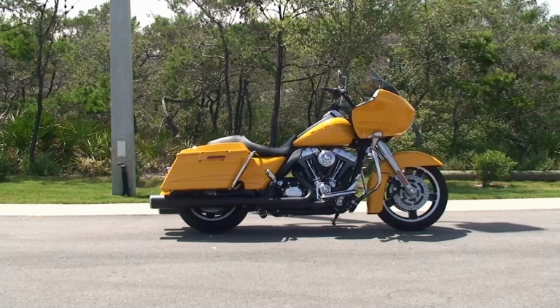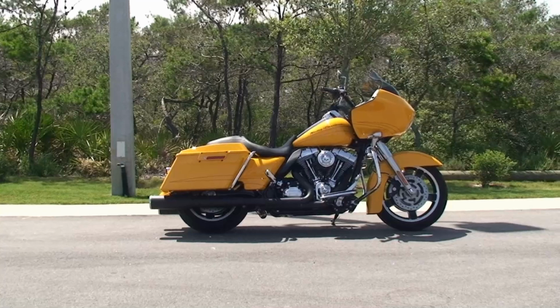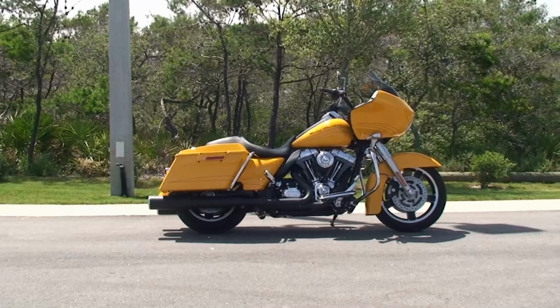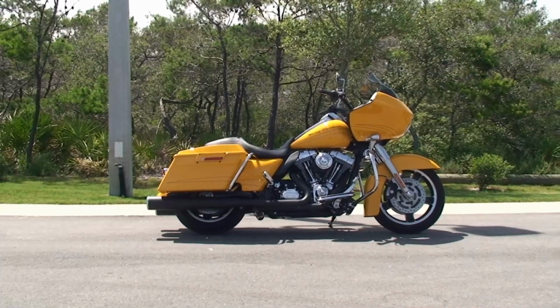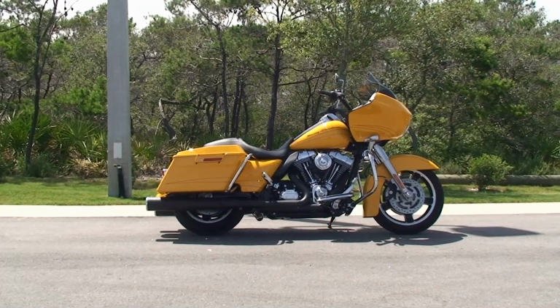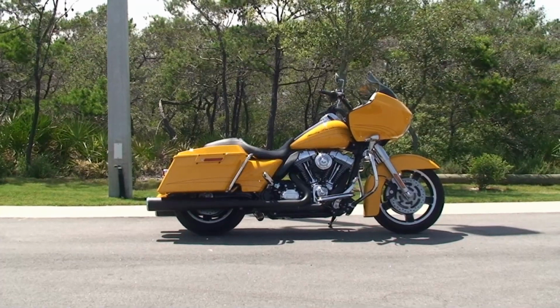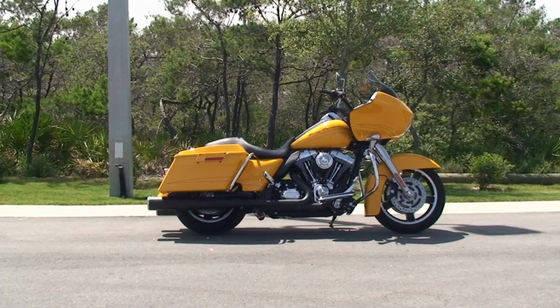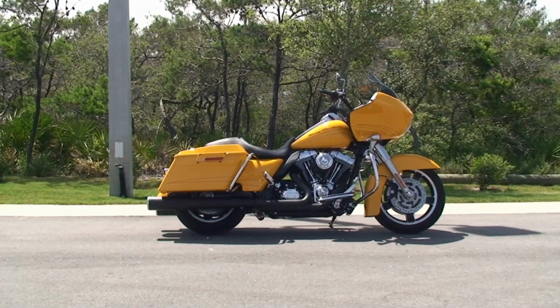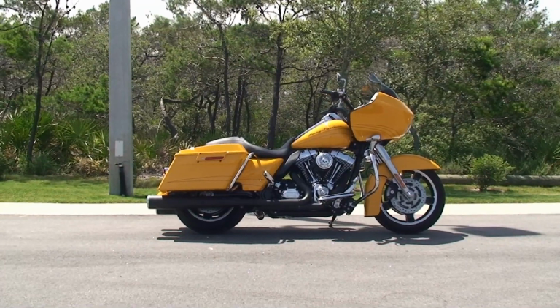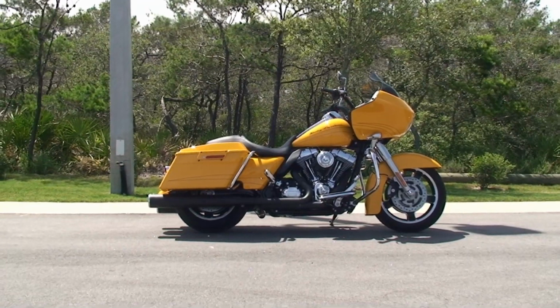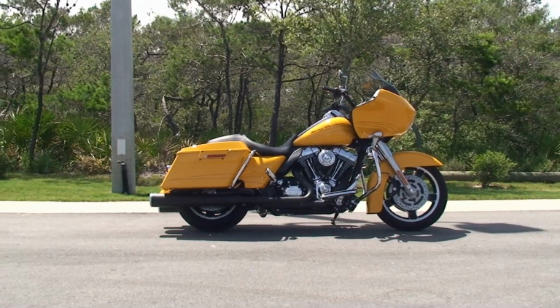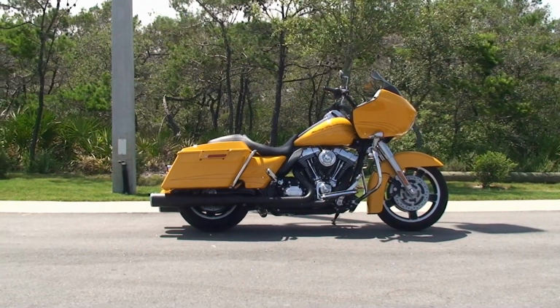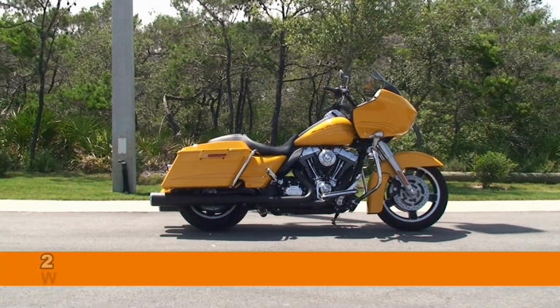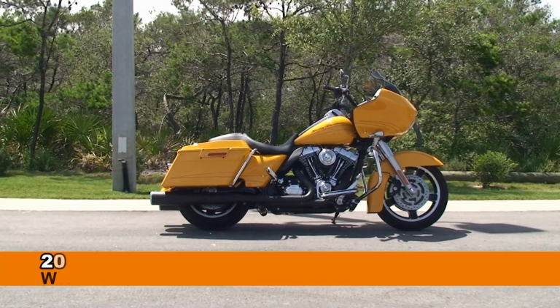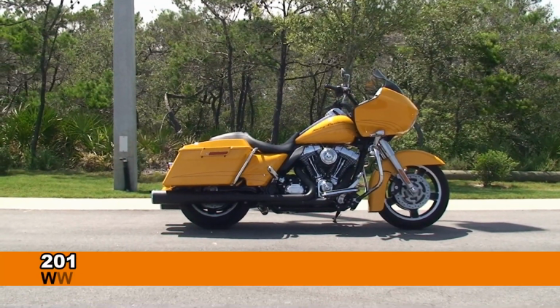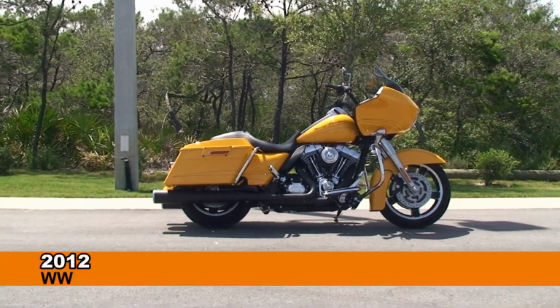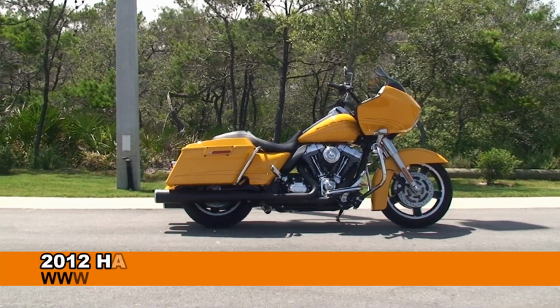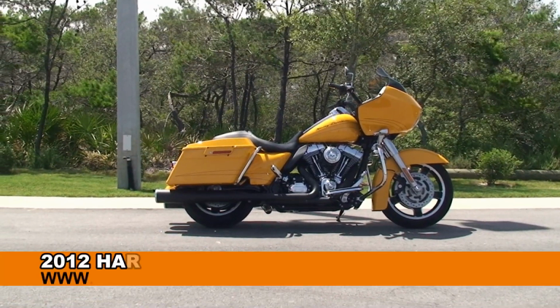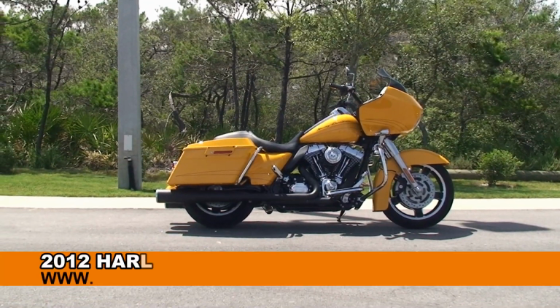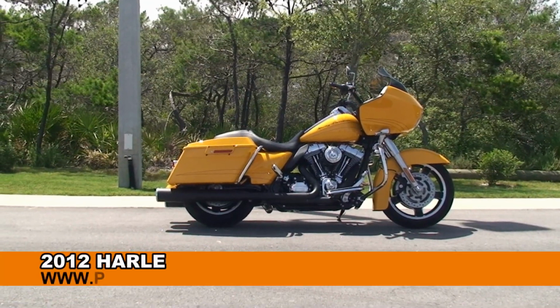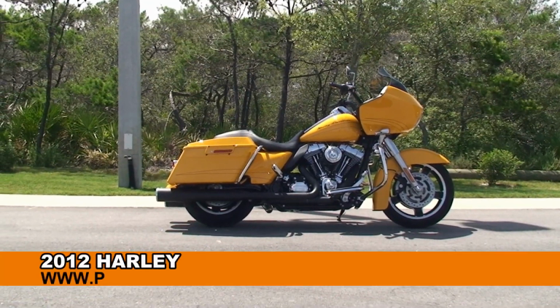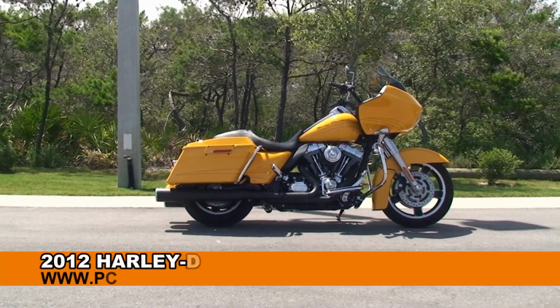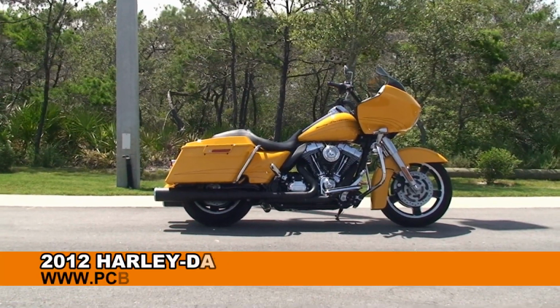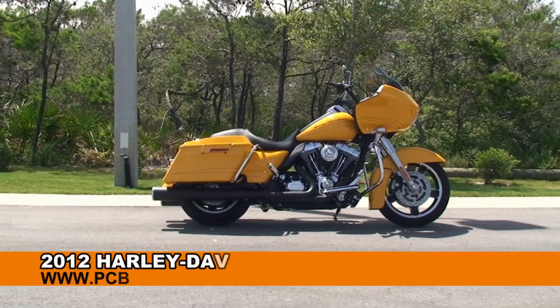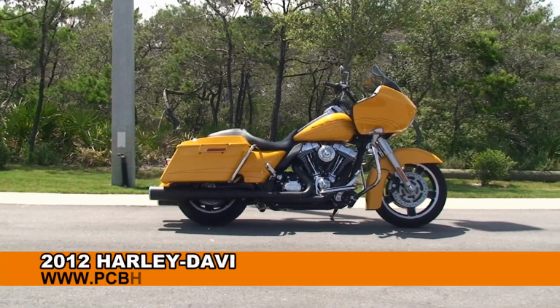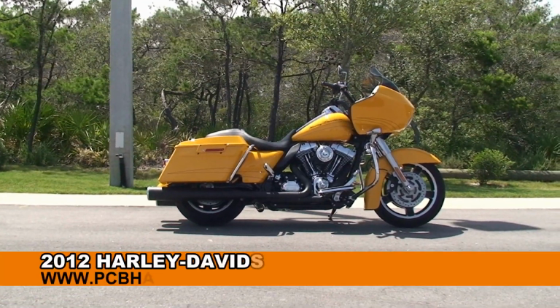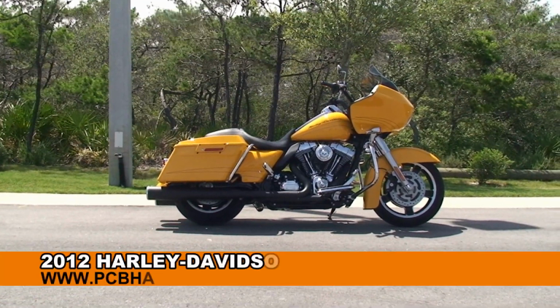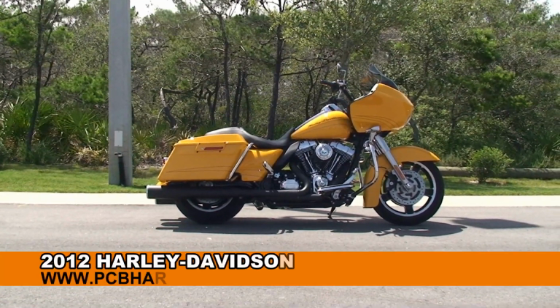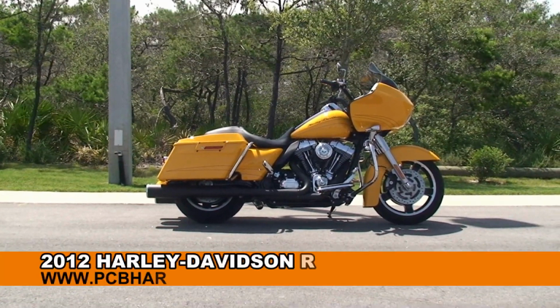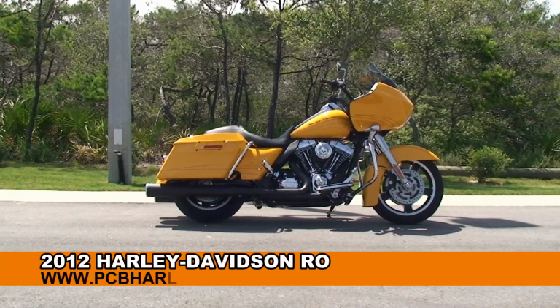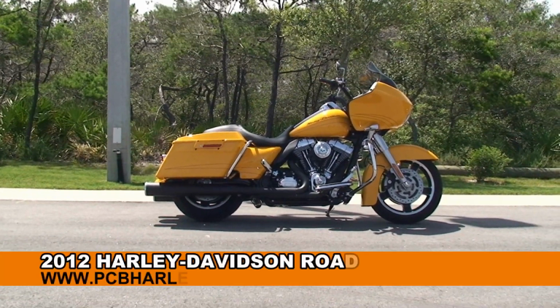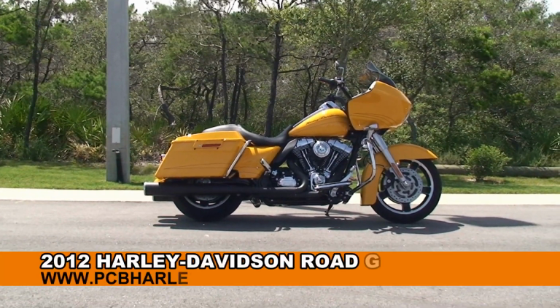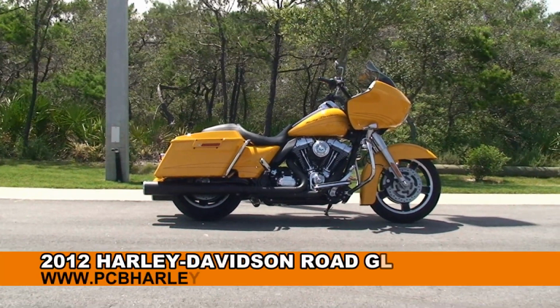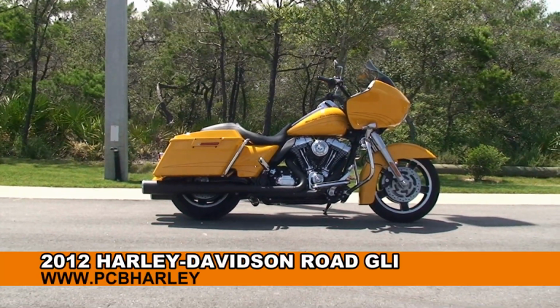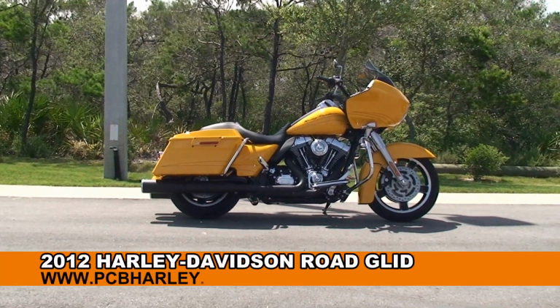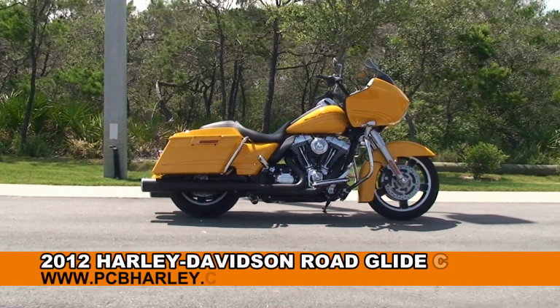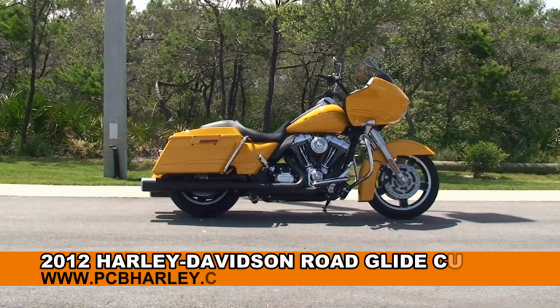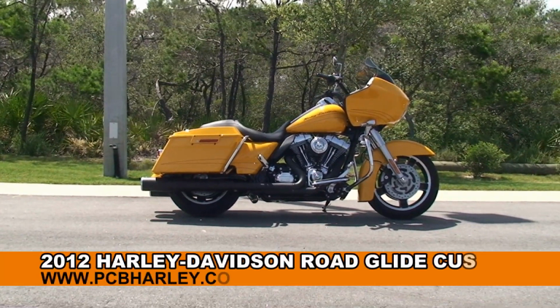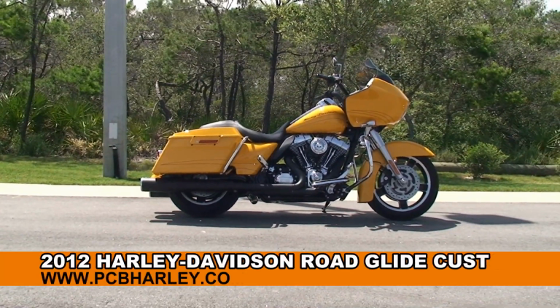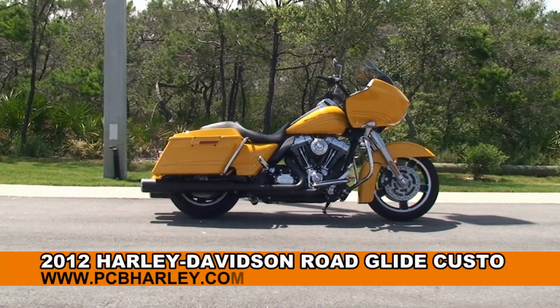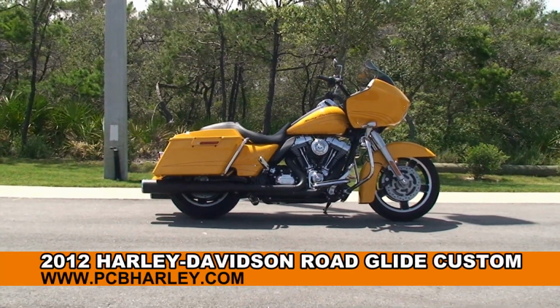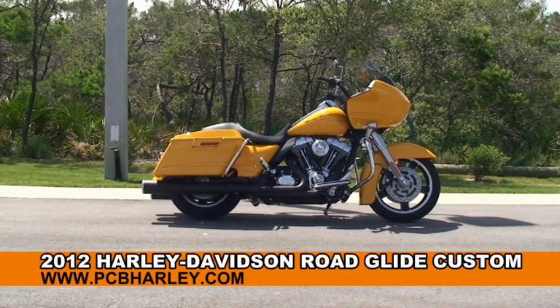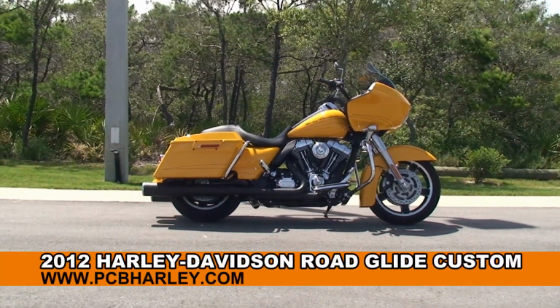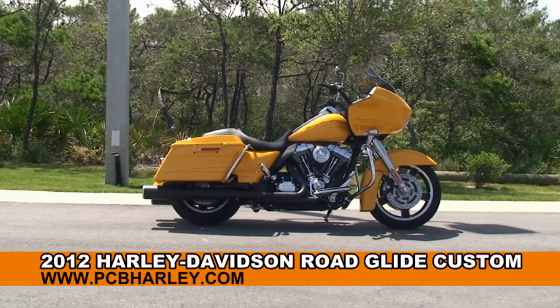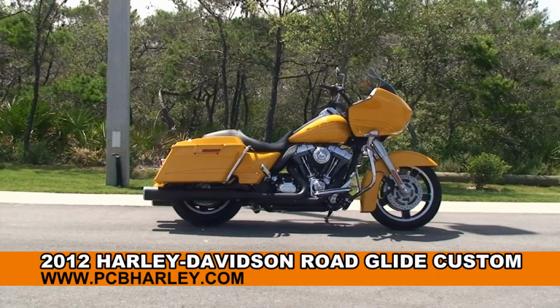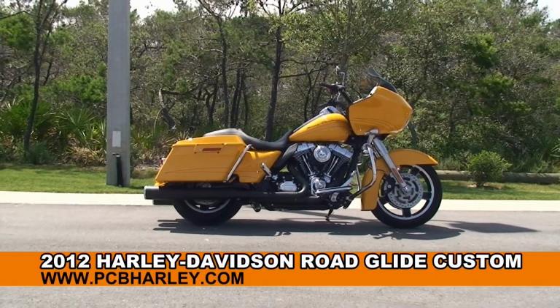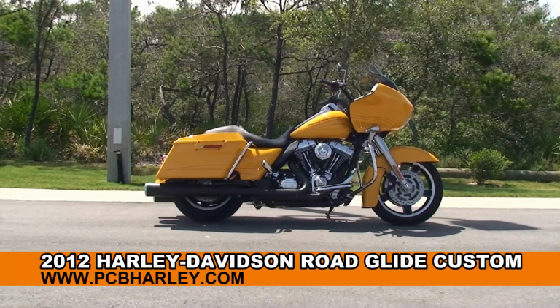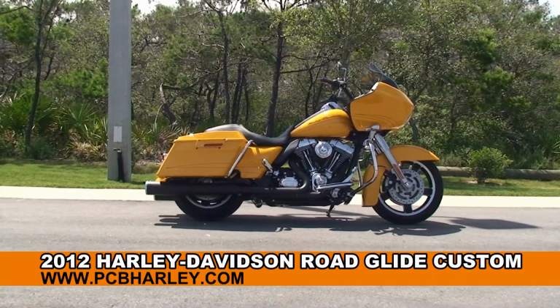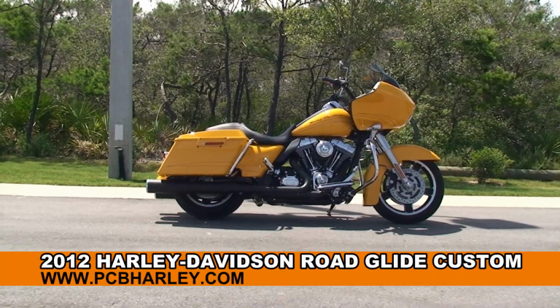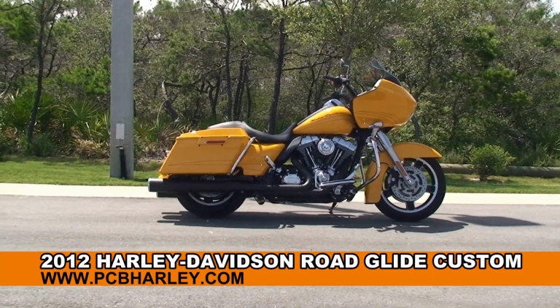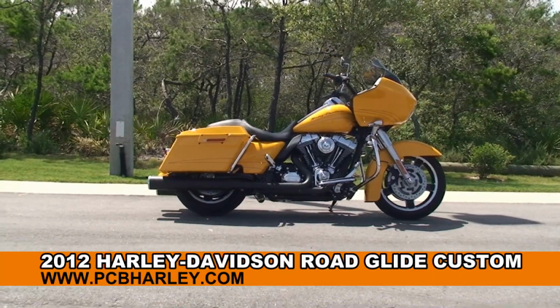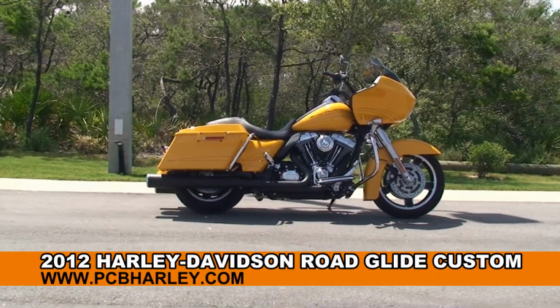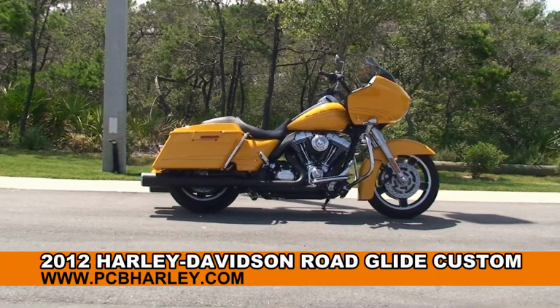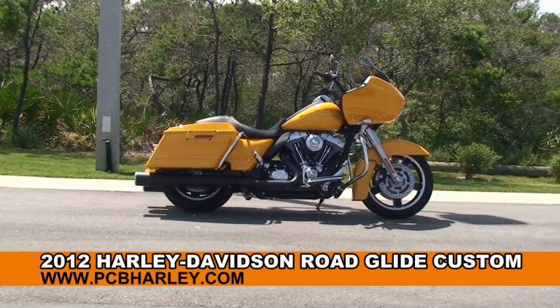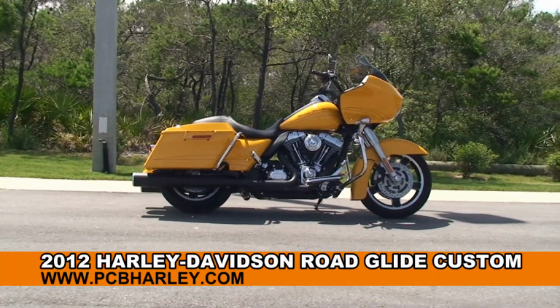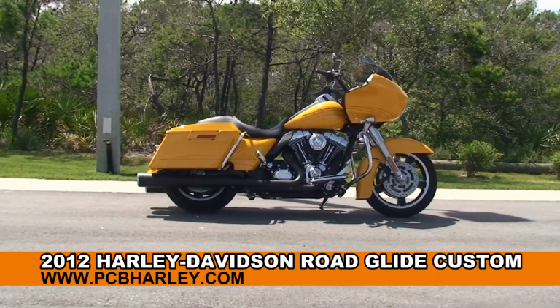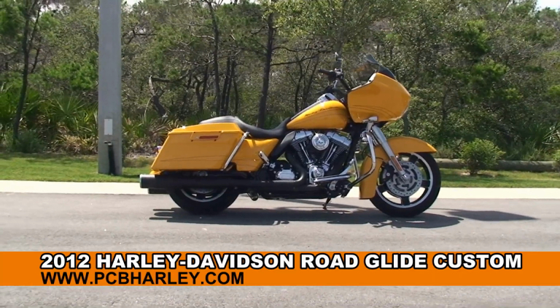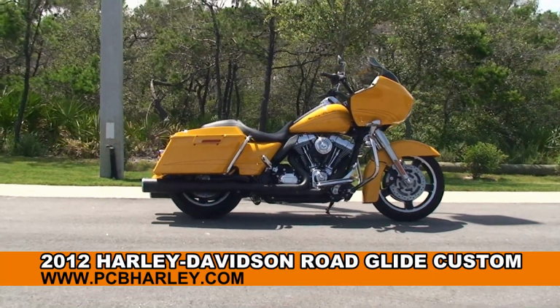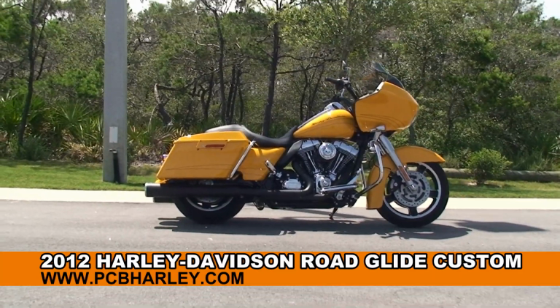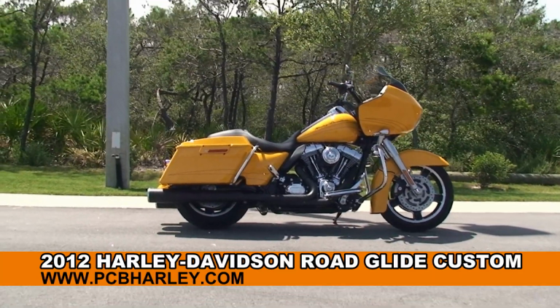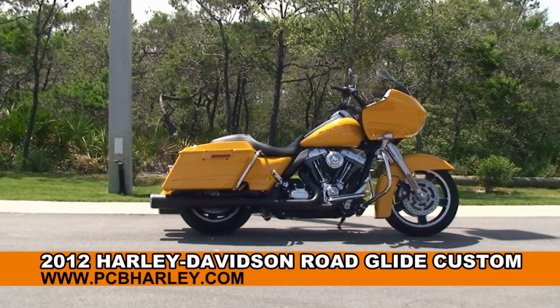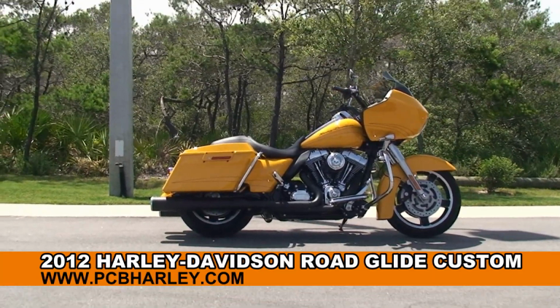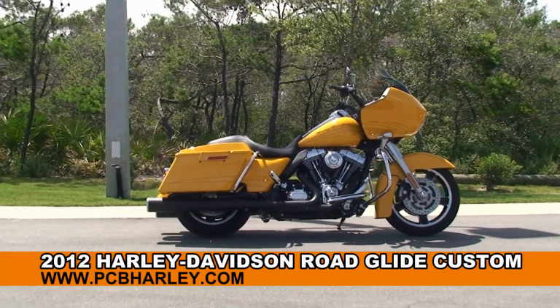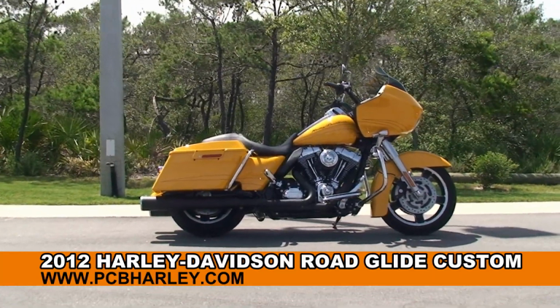Welcome everyone to the world famous Harley-Davidson of Panama City Beach. Today I have for you this terrific used 2012 Road Glide Custom.